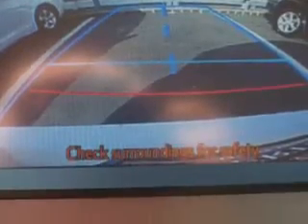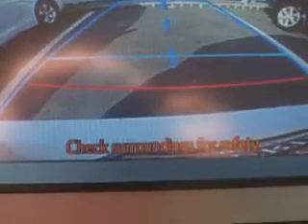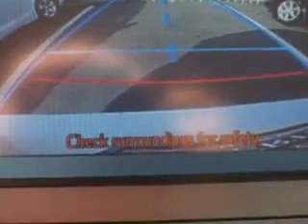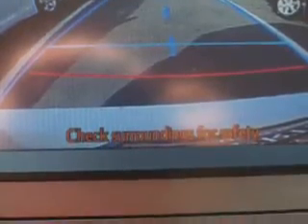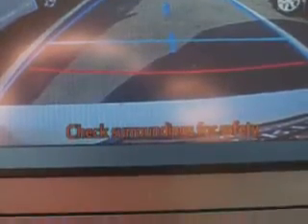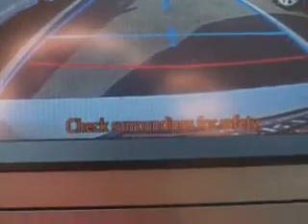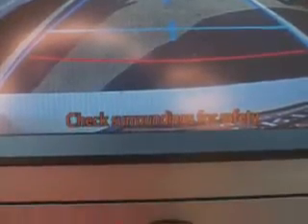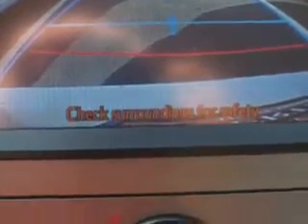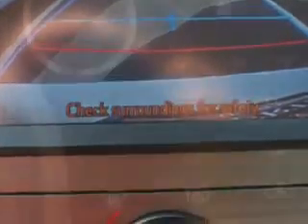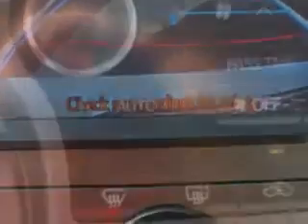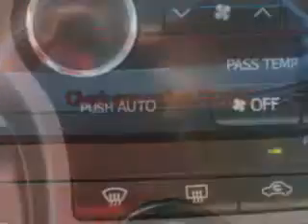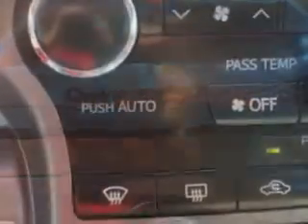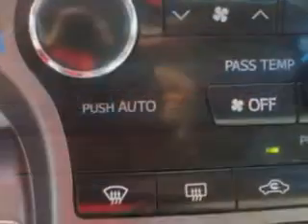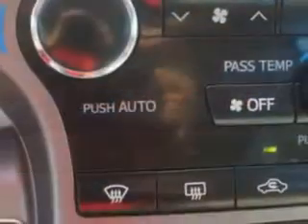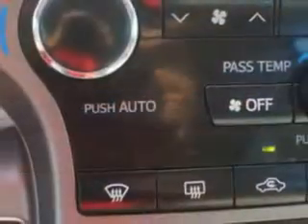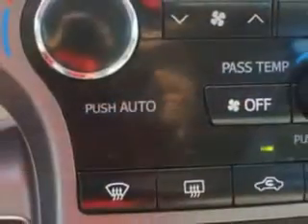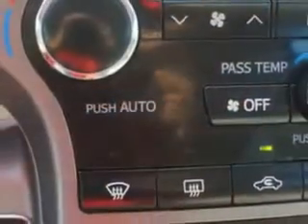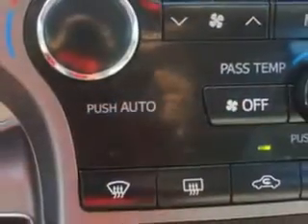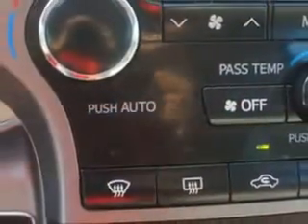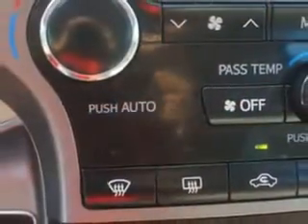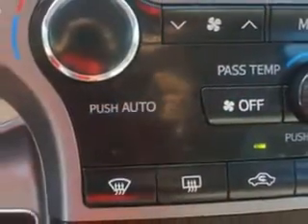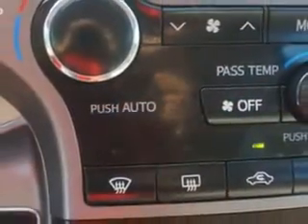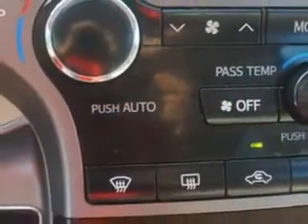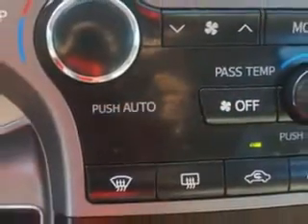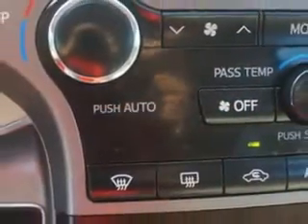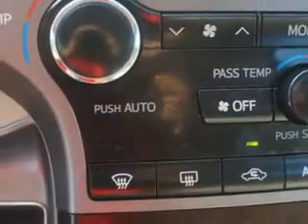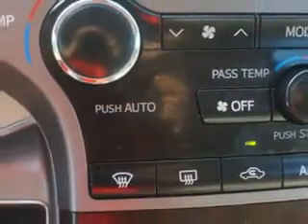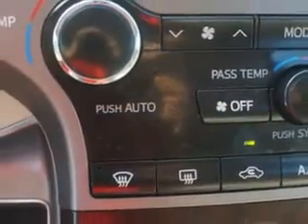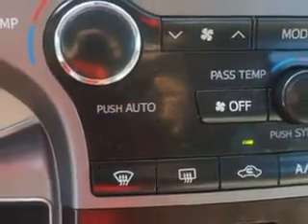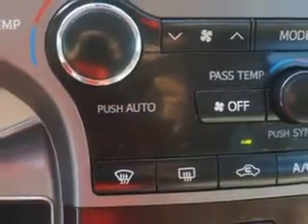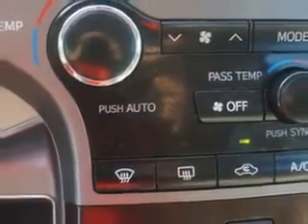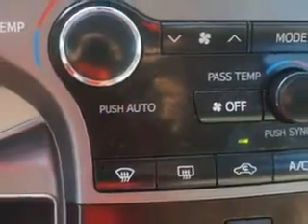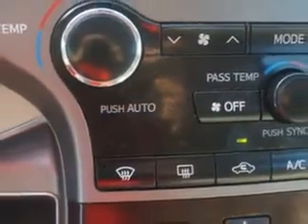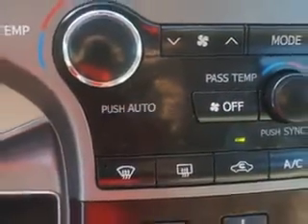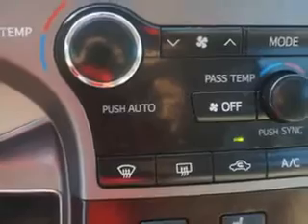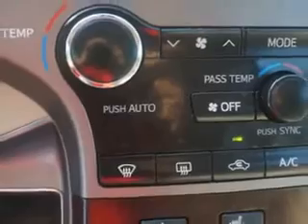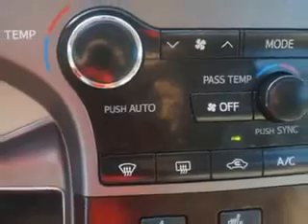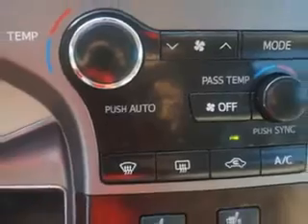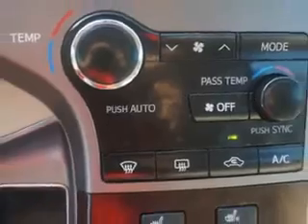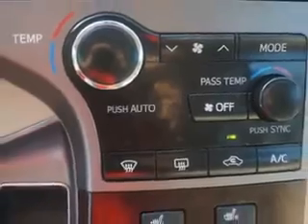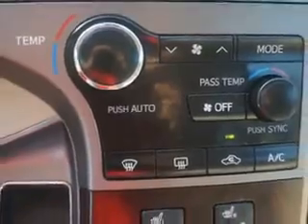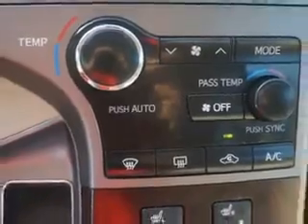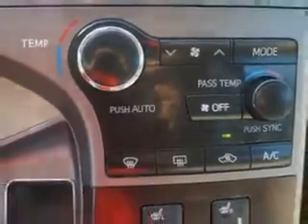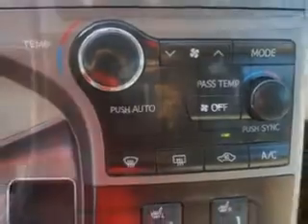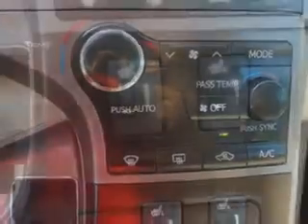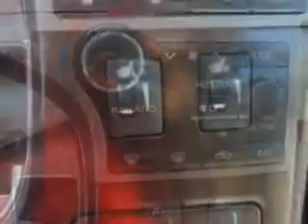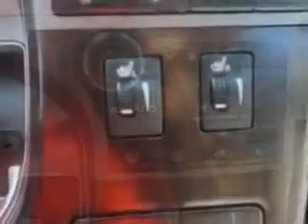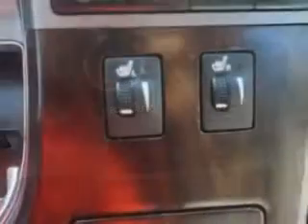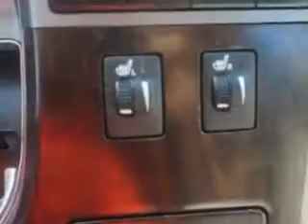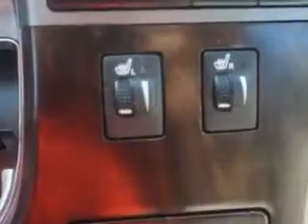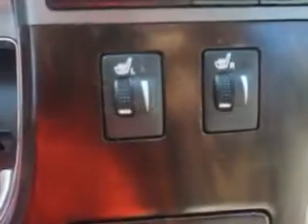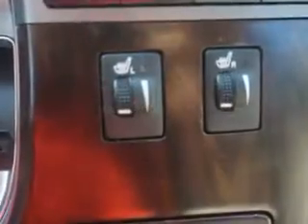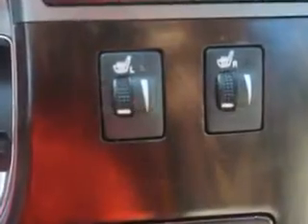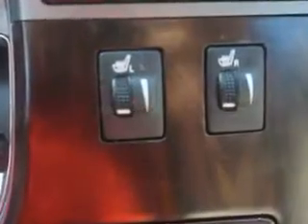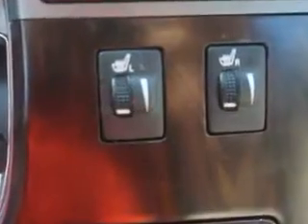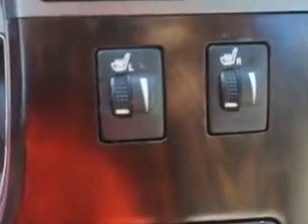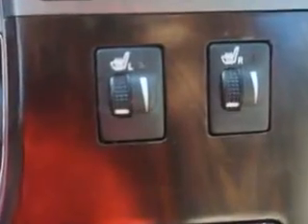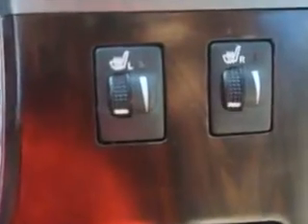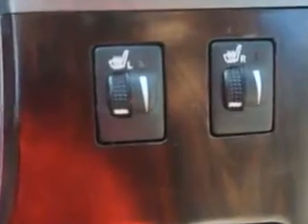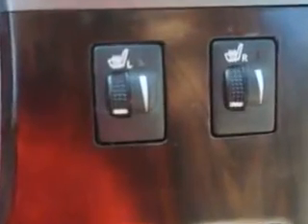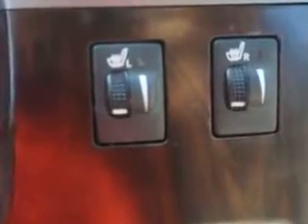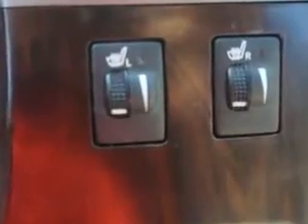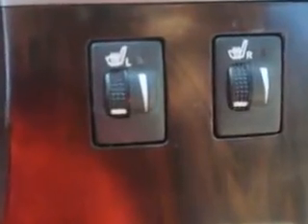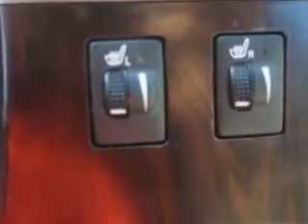Enjoy the drive and have peace of mind in this 2013 Toyota Venza. See us at Parkway Toyota today.